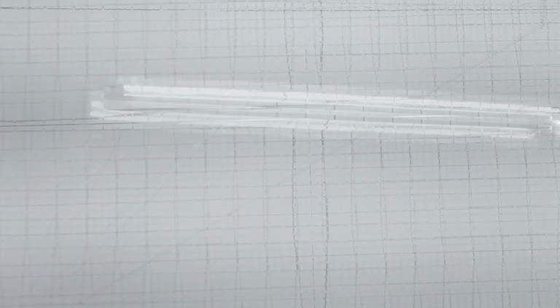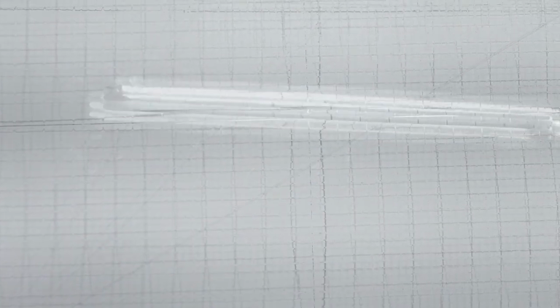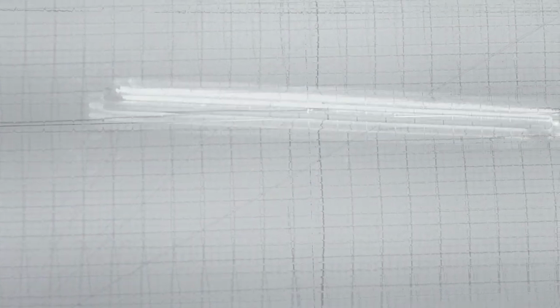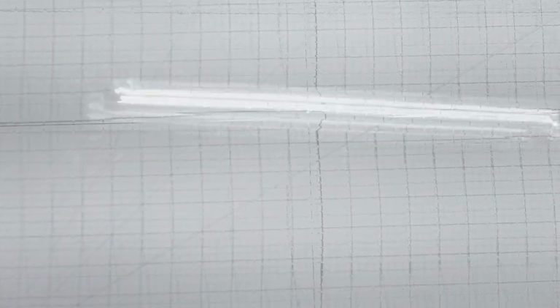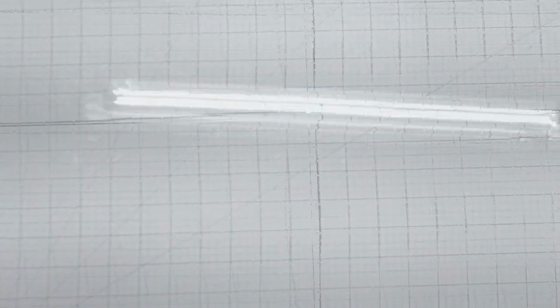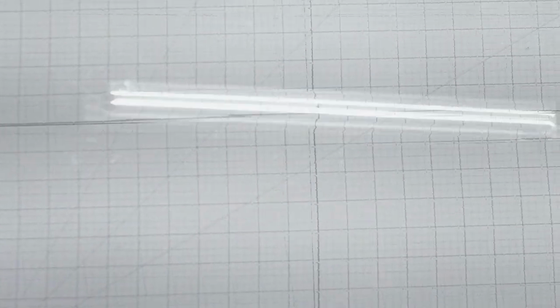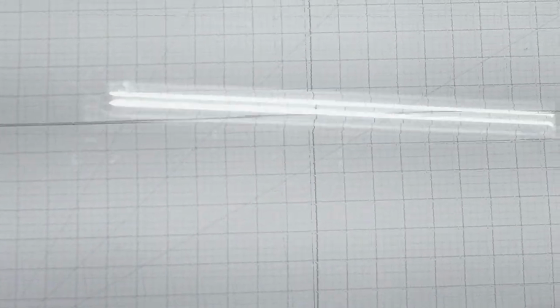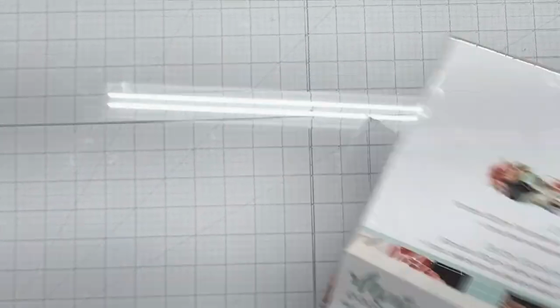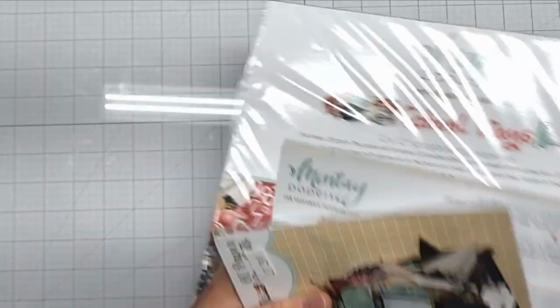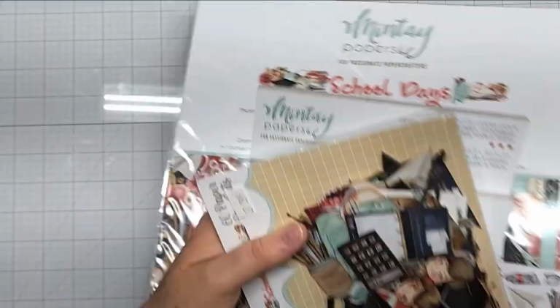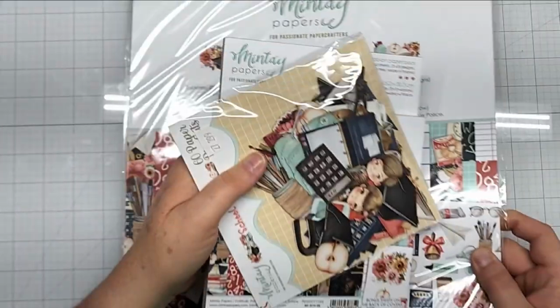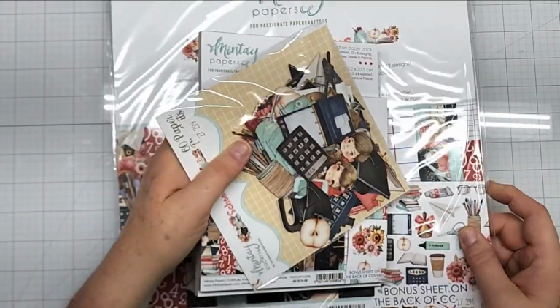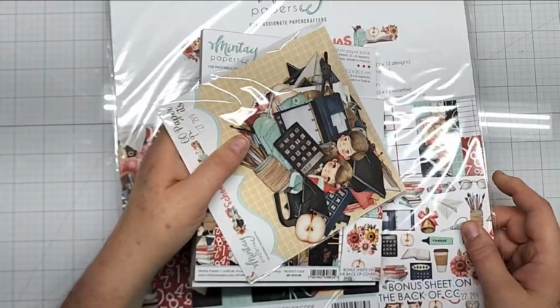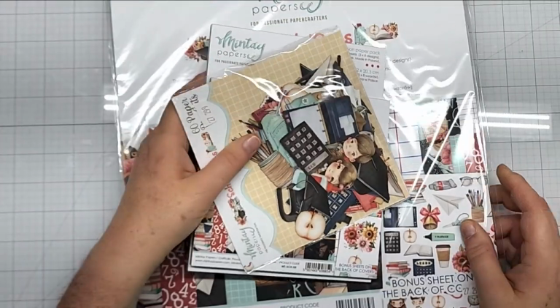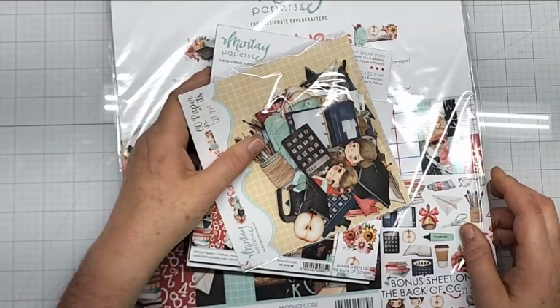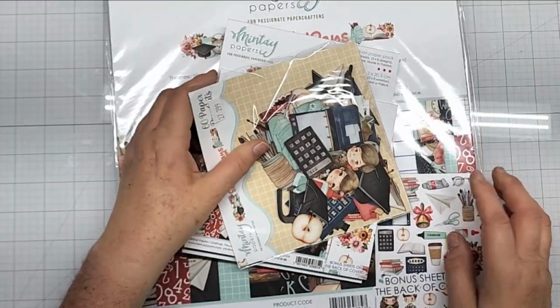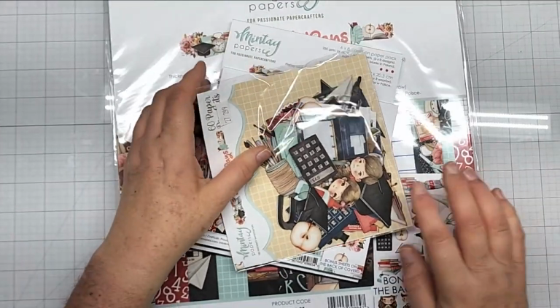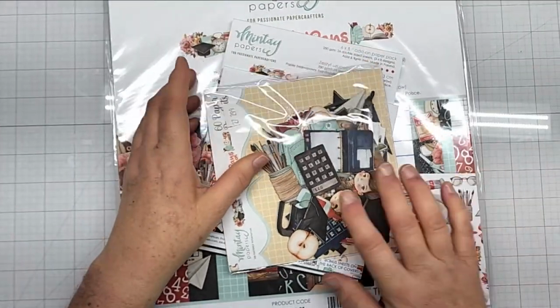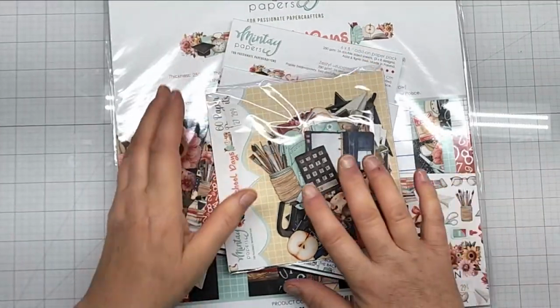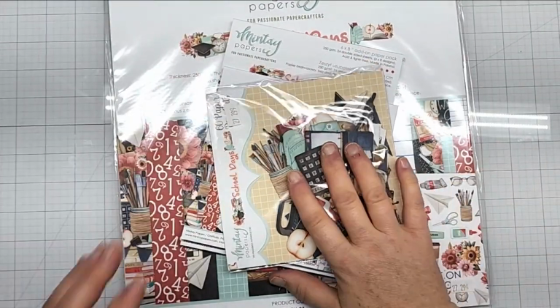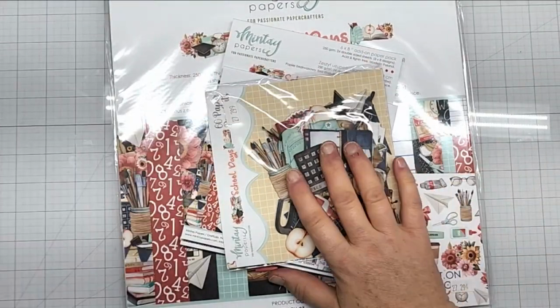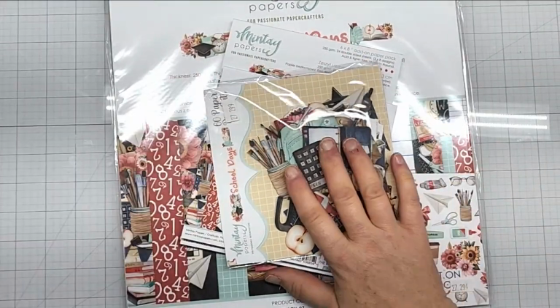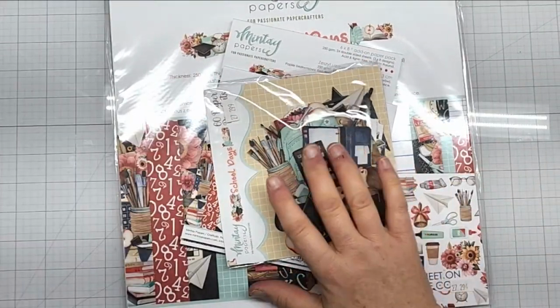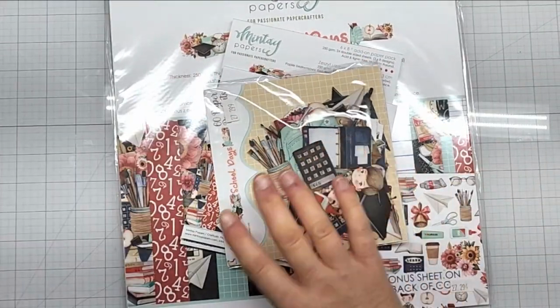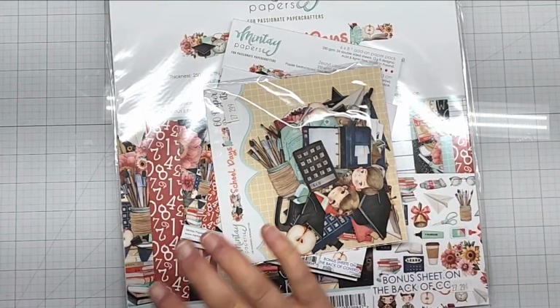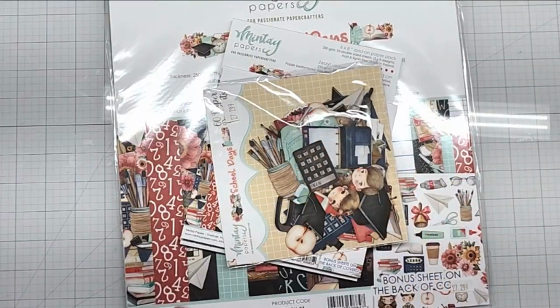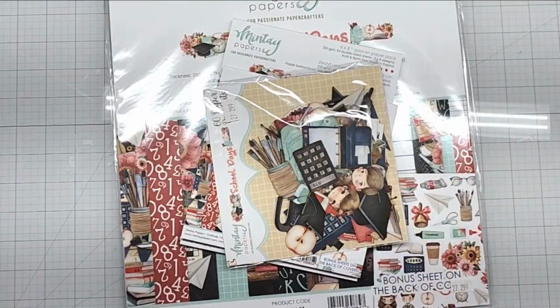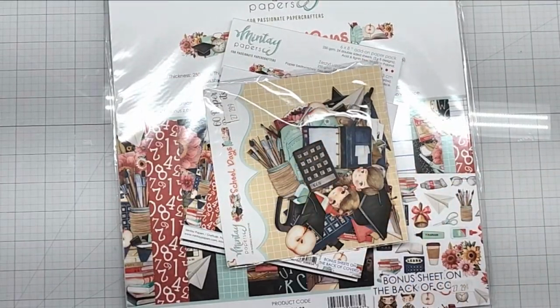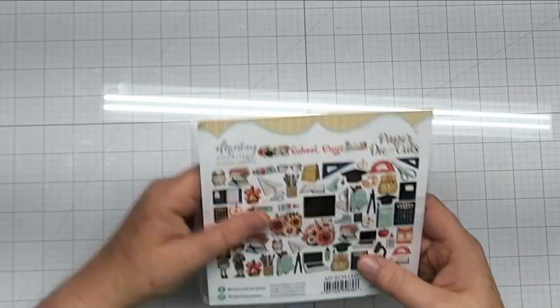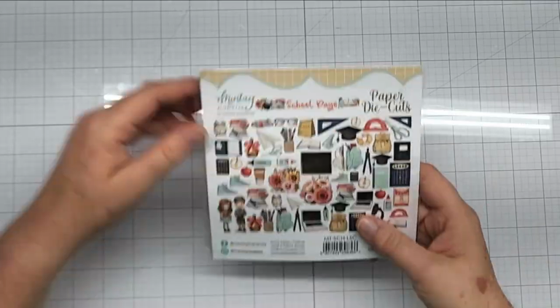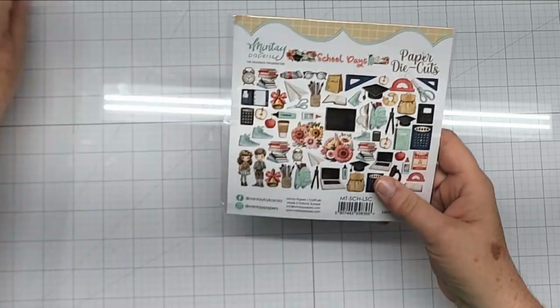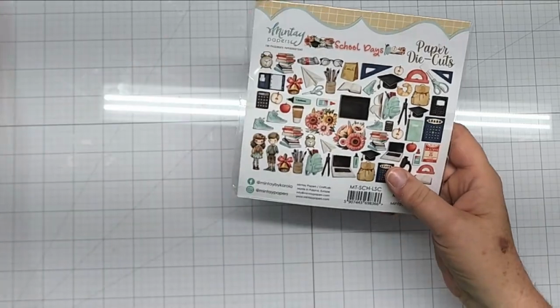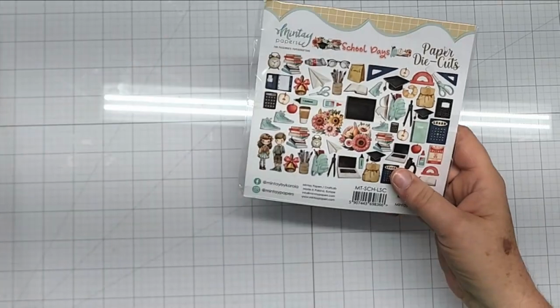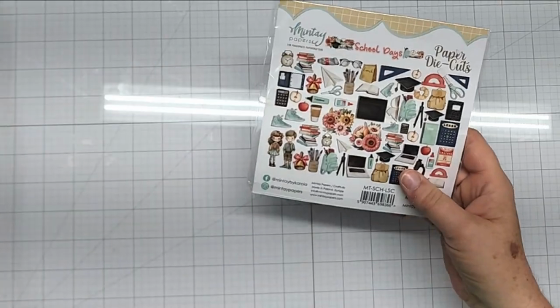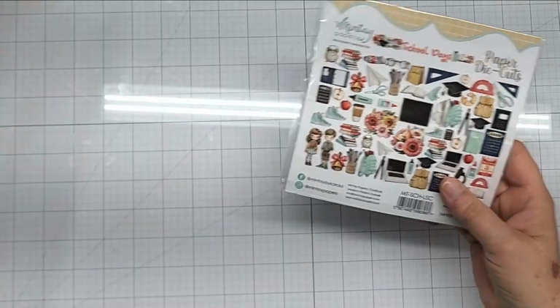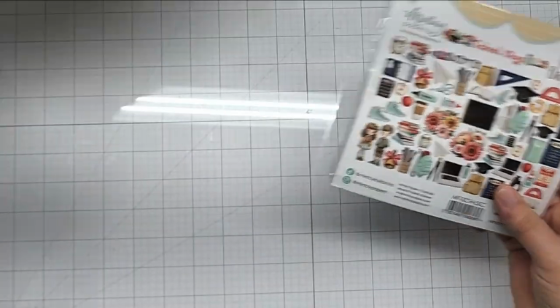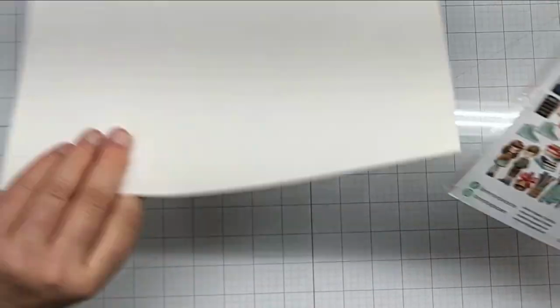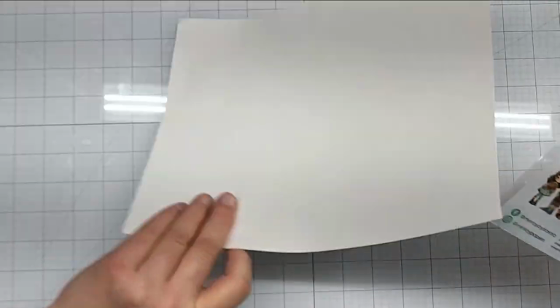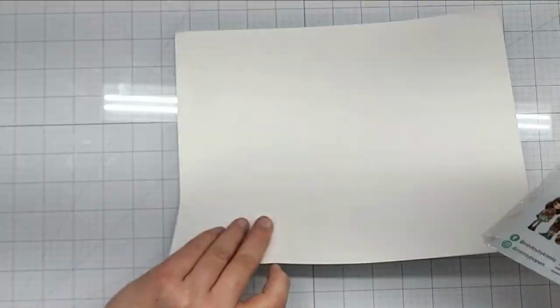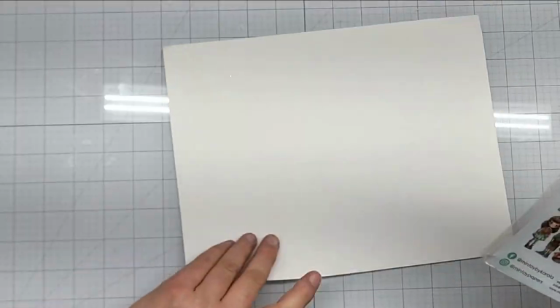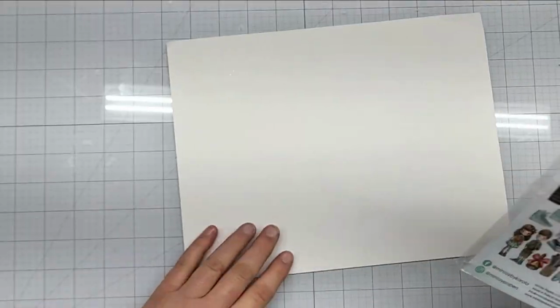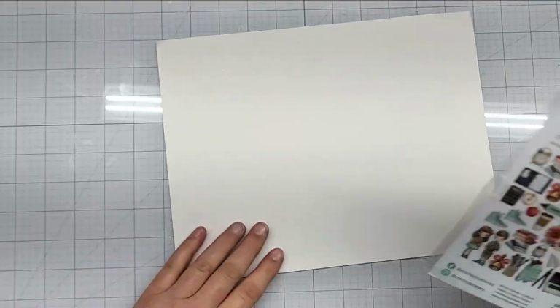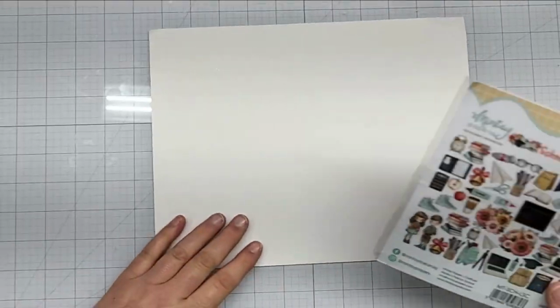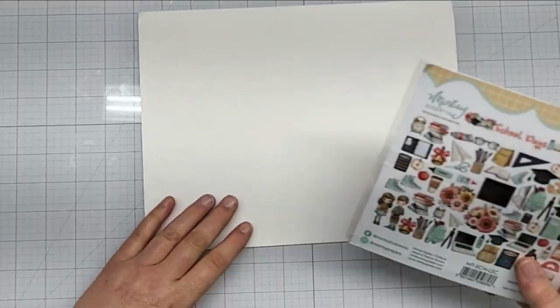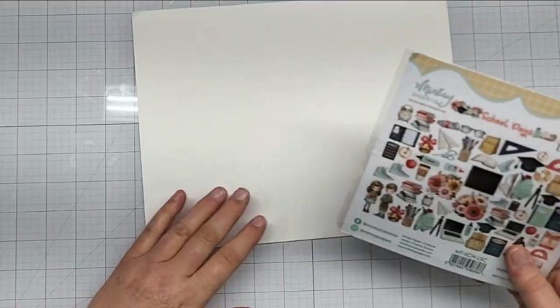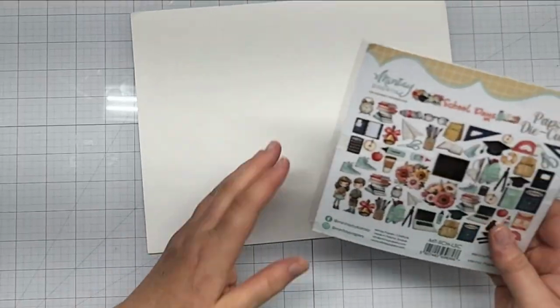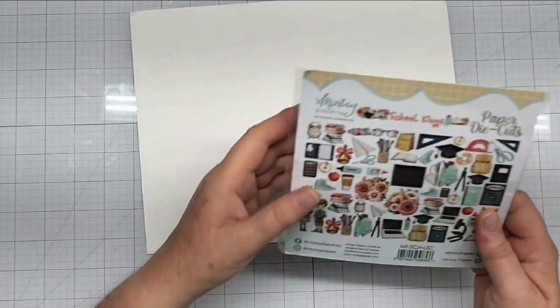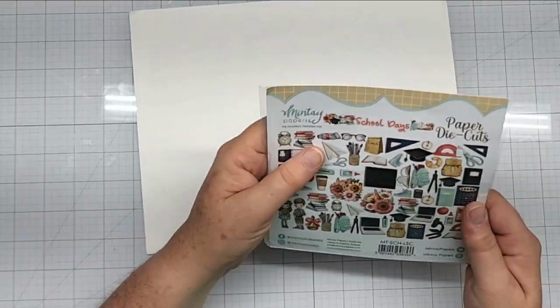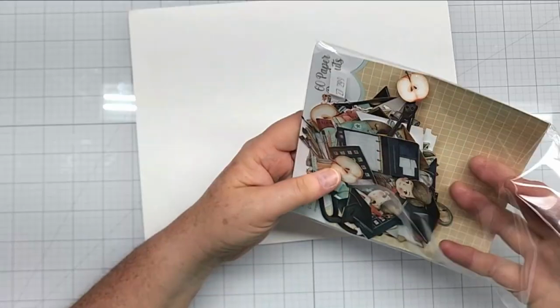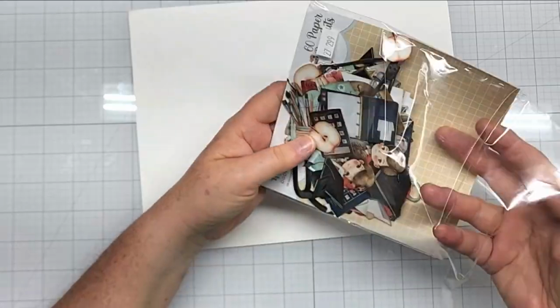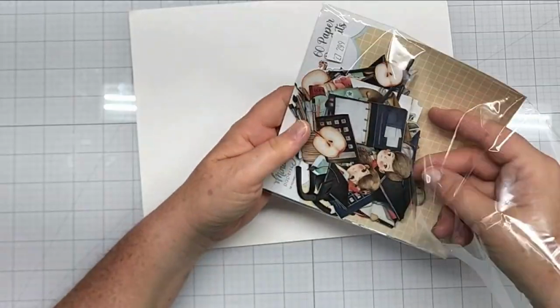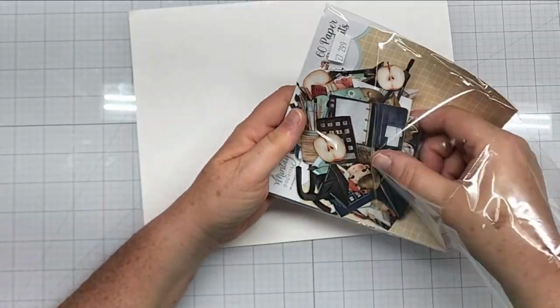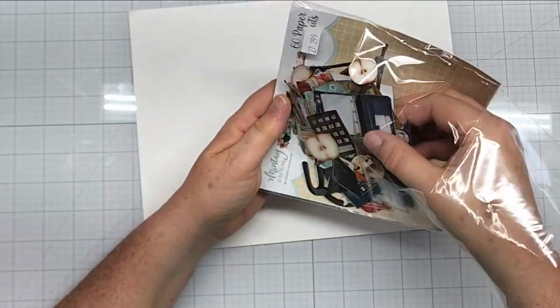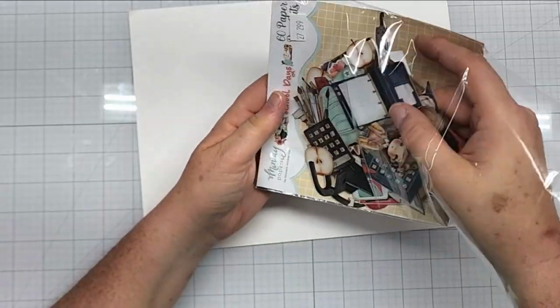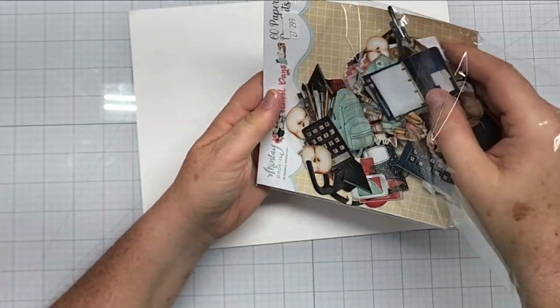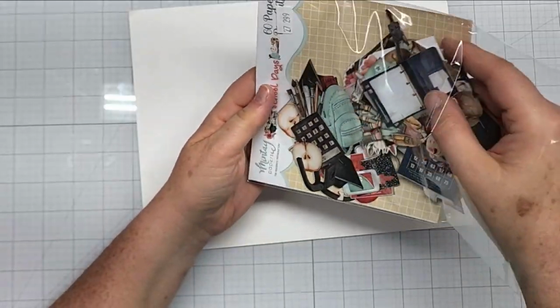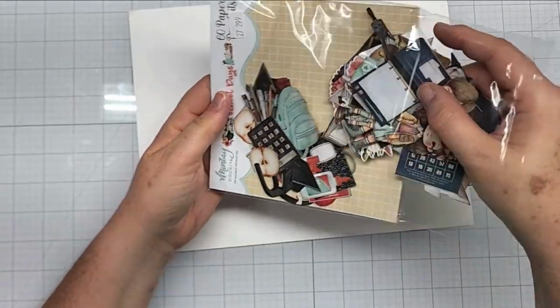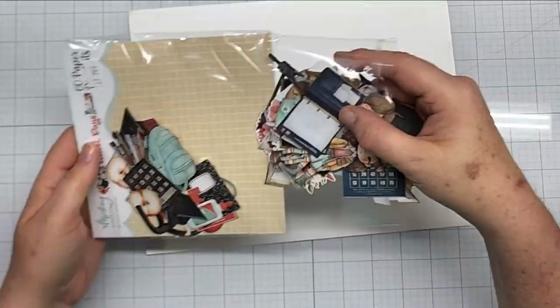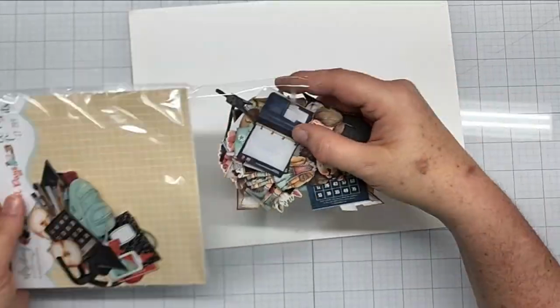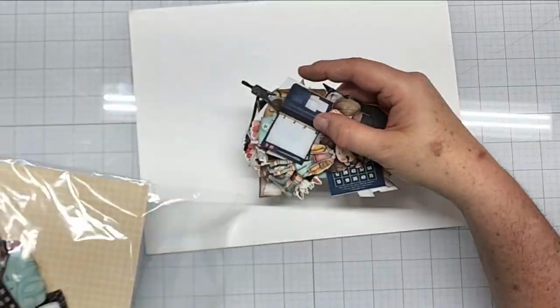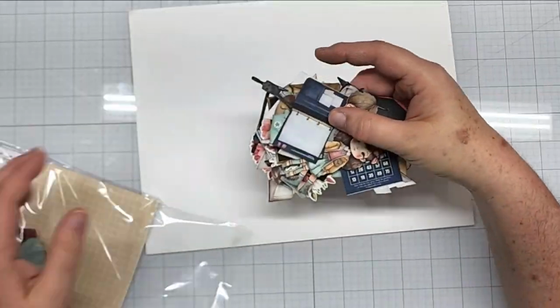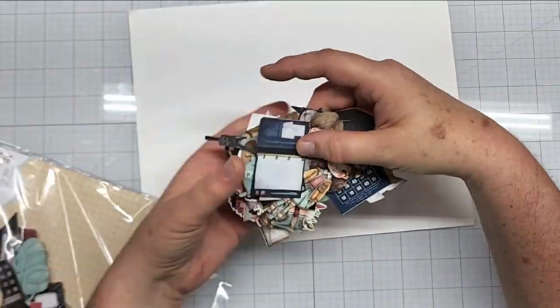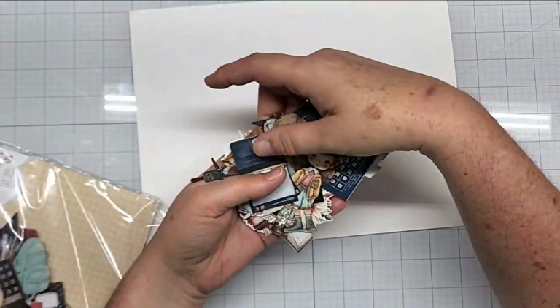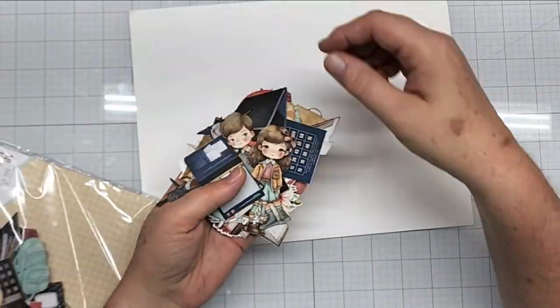Next we'll look at School Days. We'll look at the ephemera, and there are 60 die cut pieces in this pack.